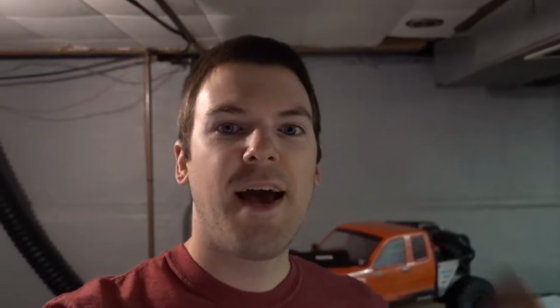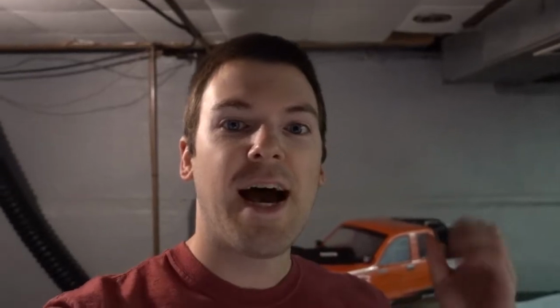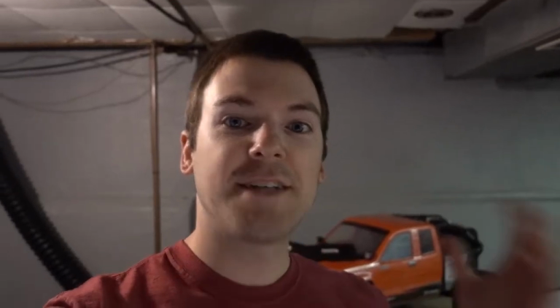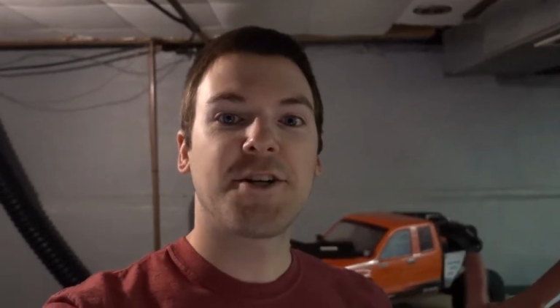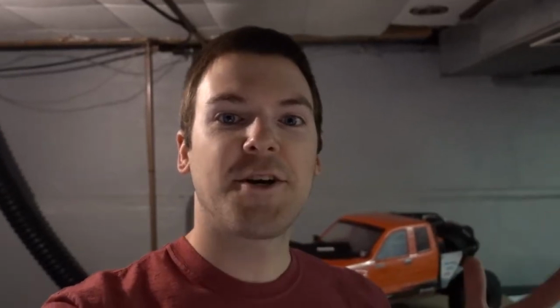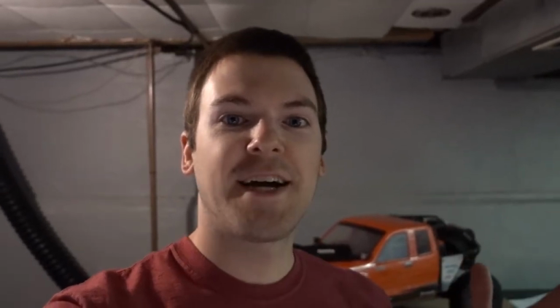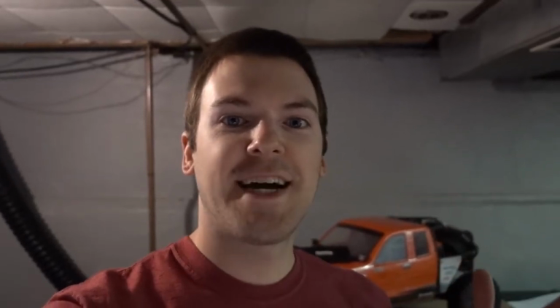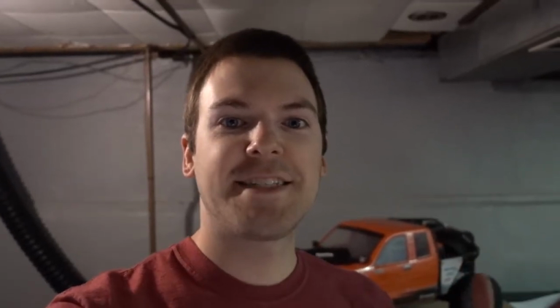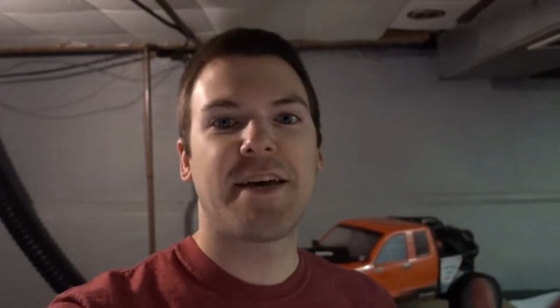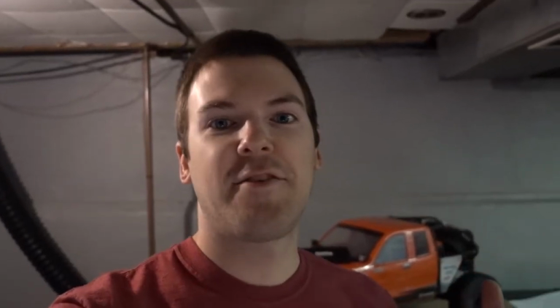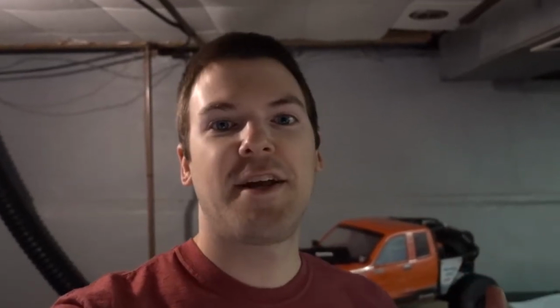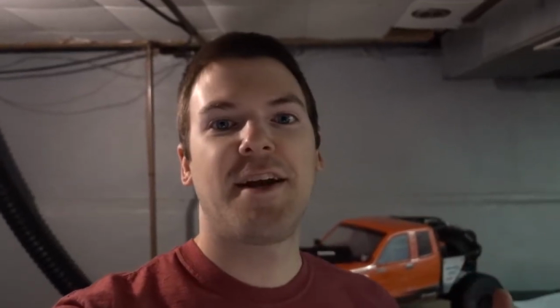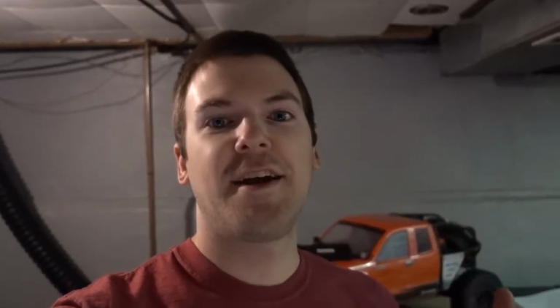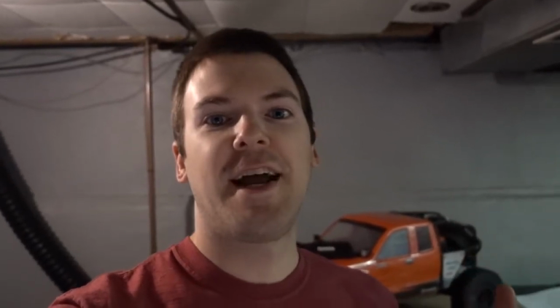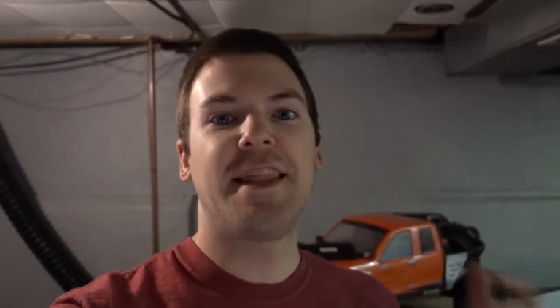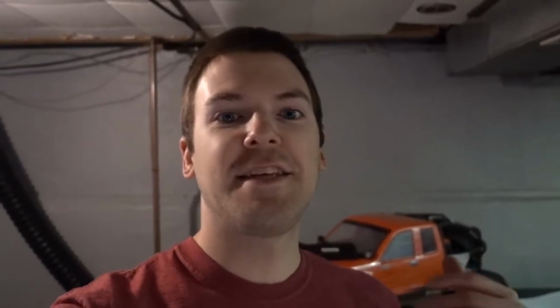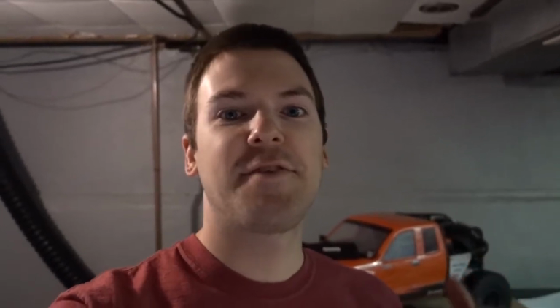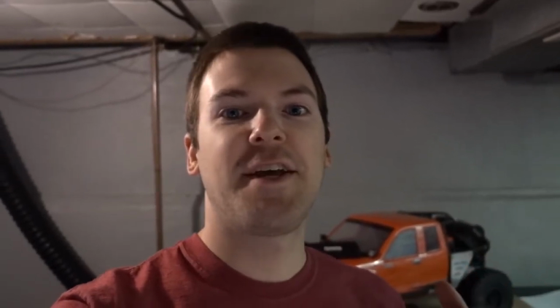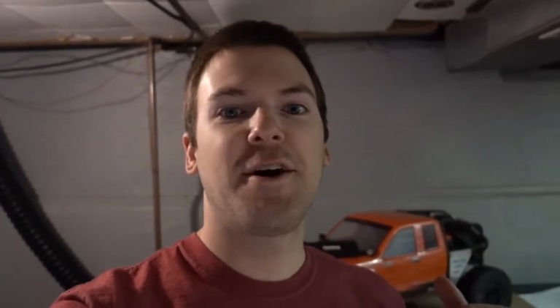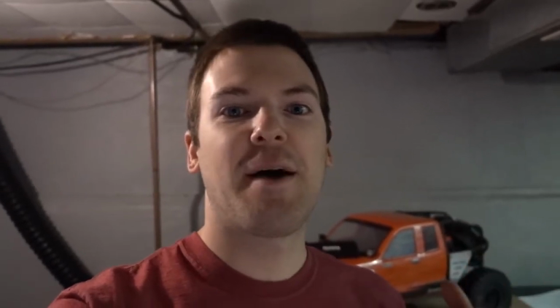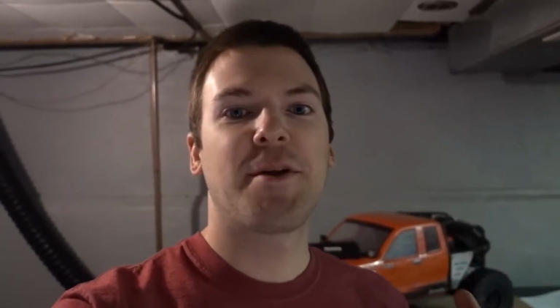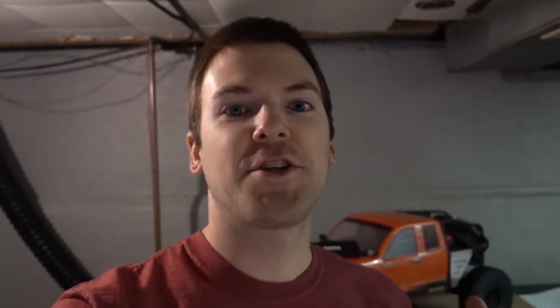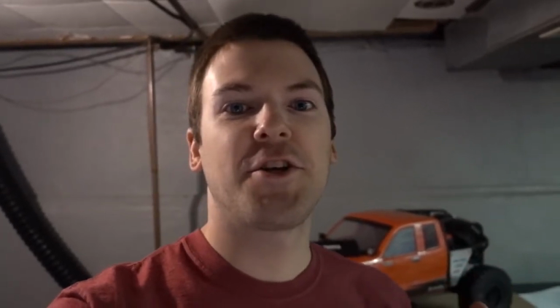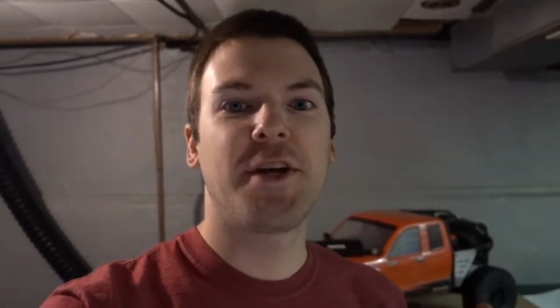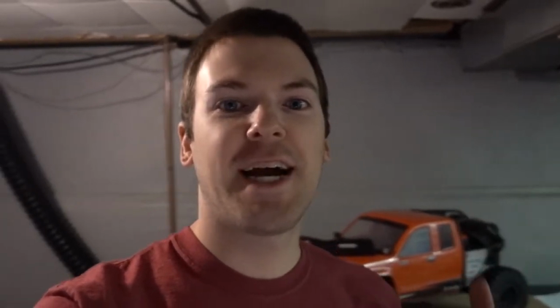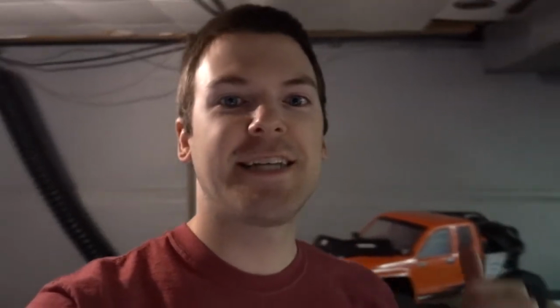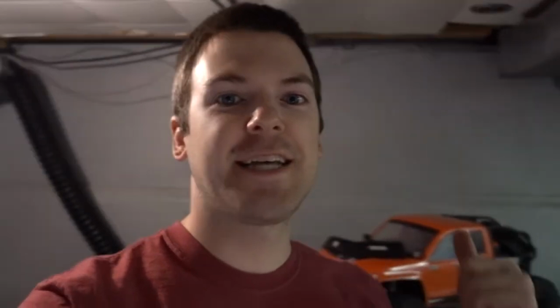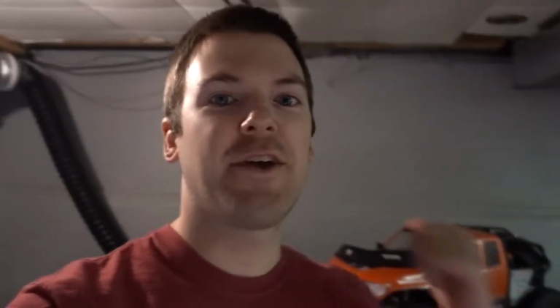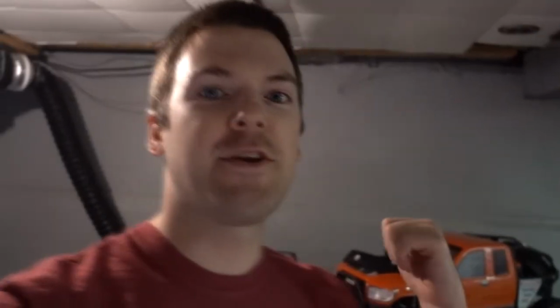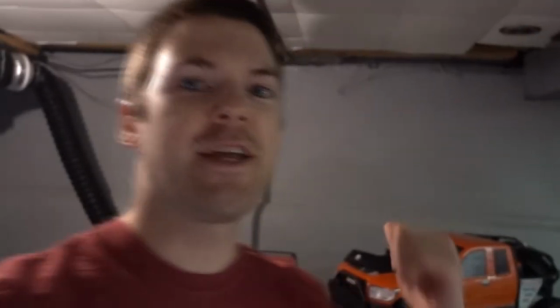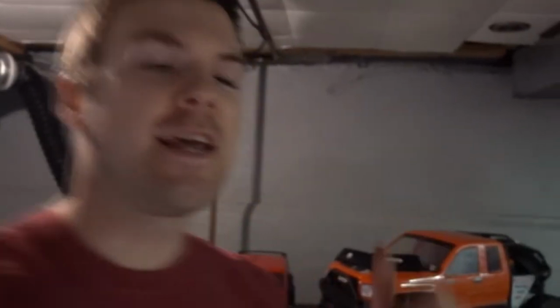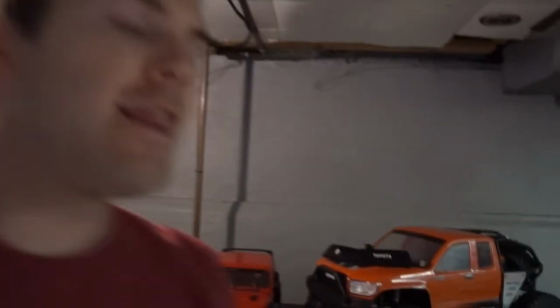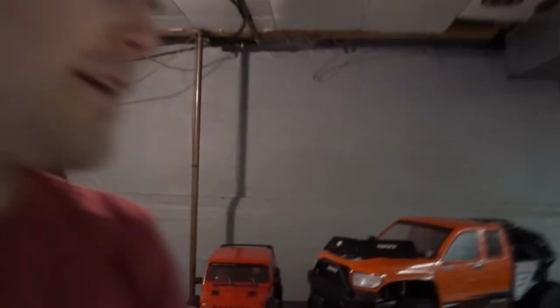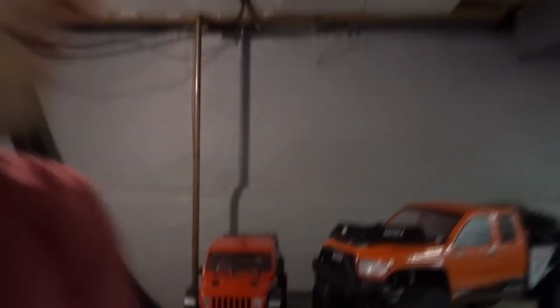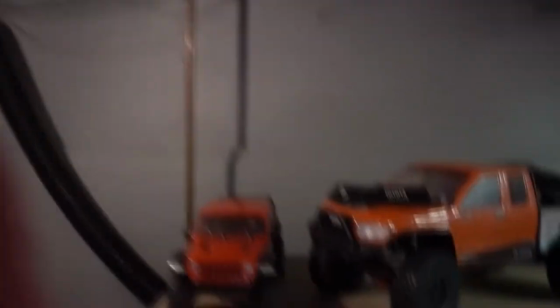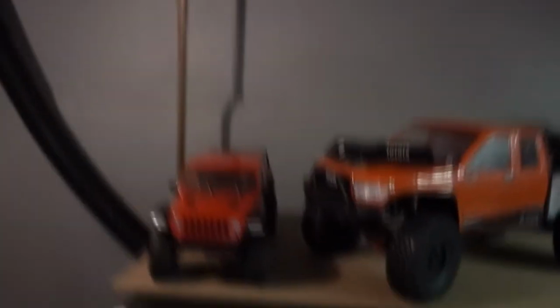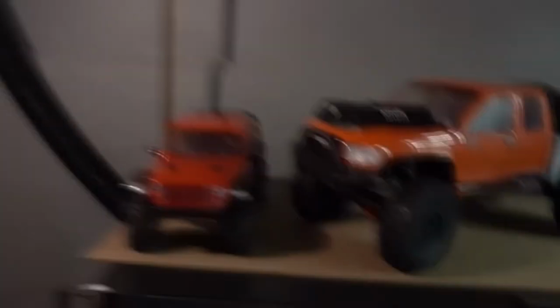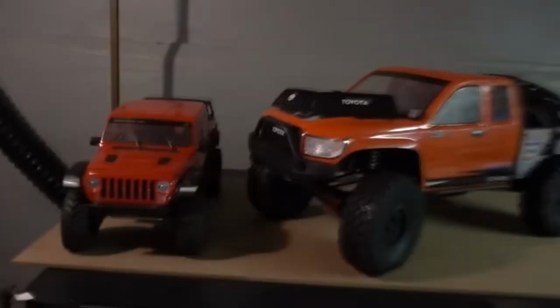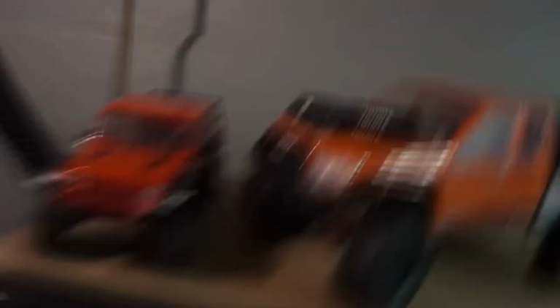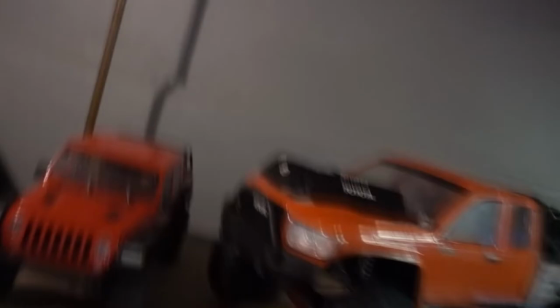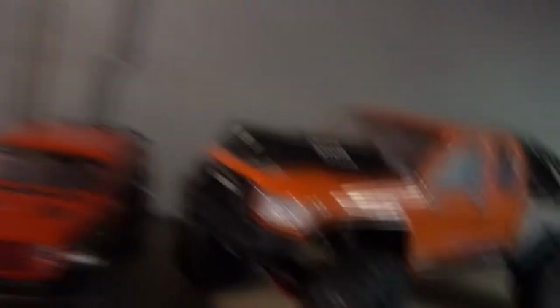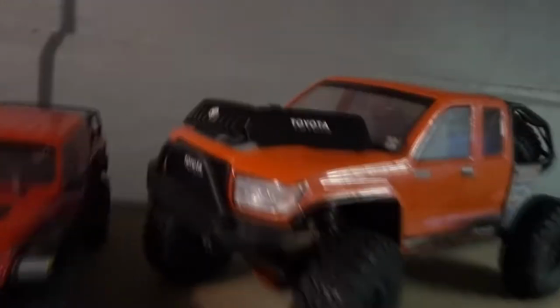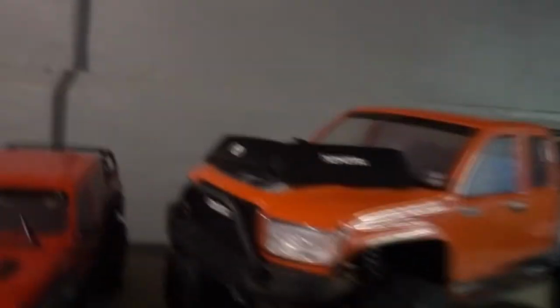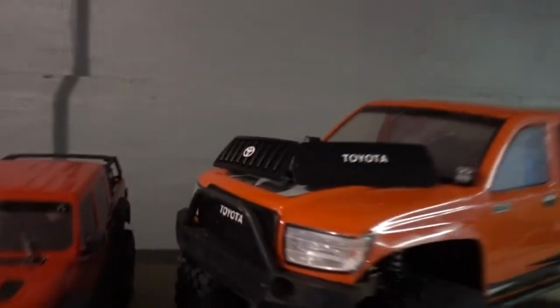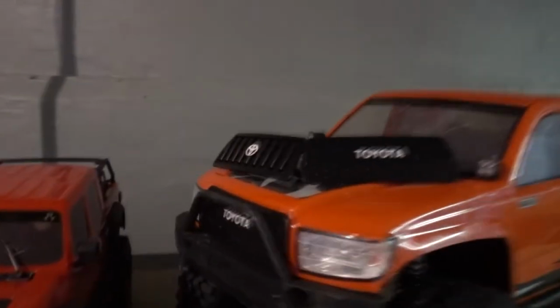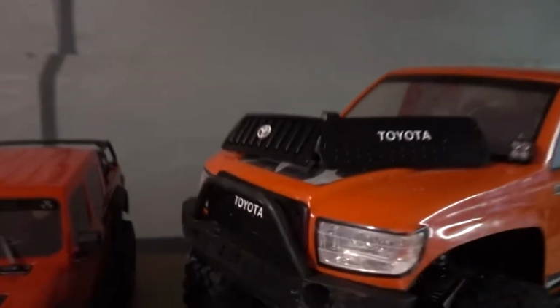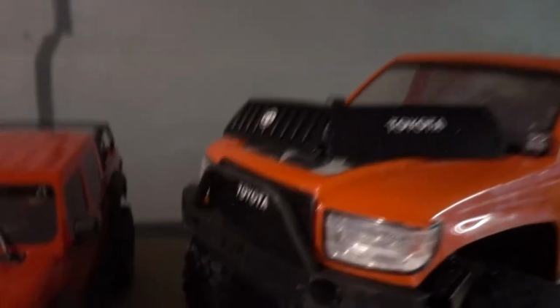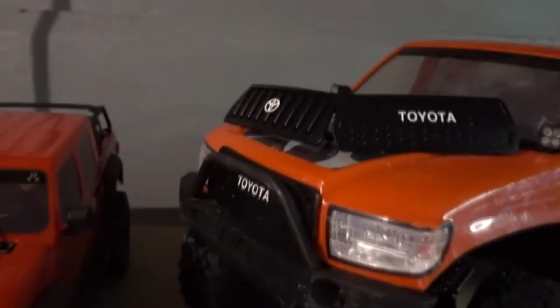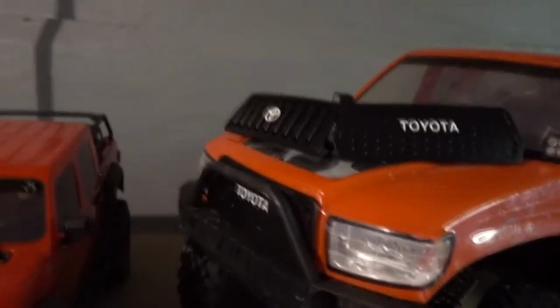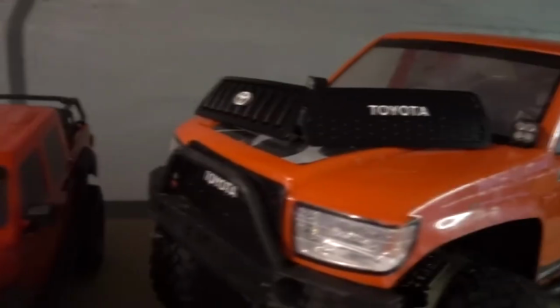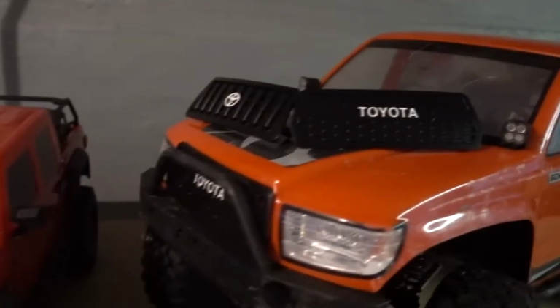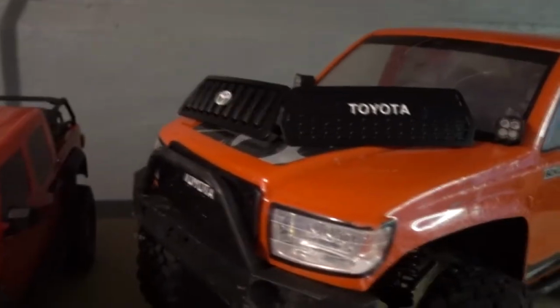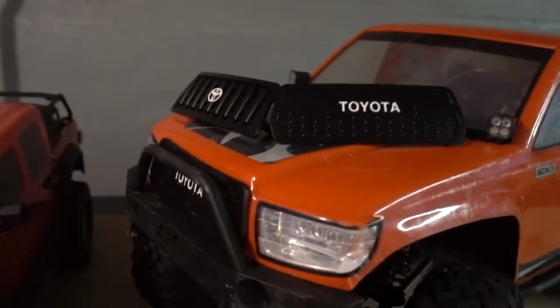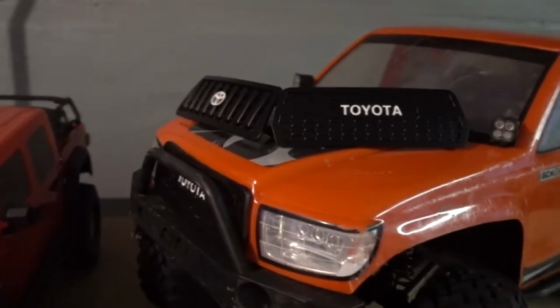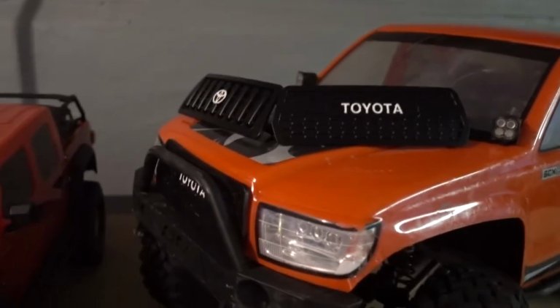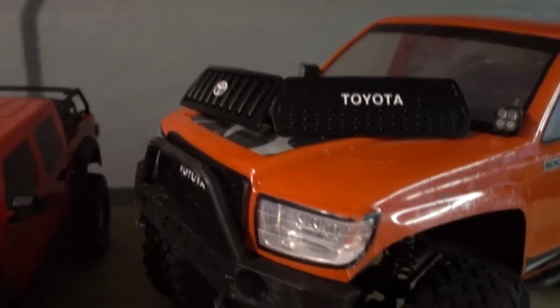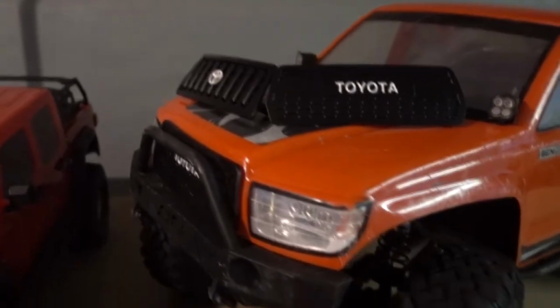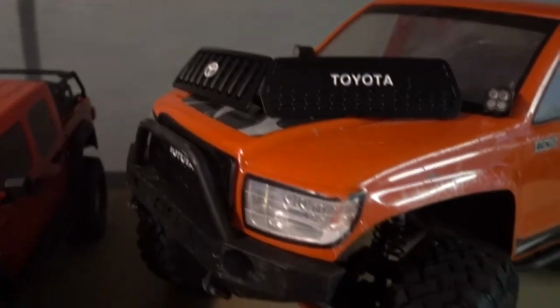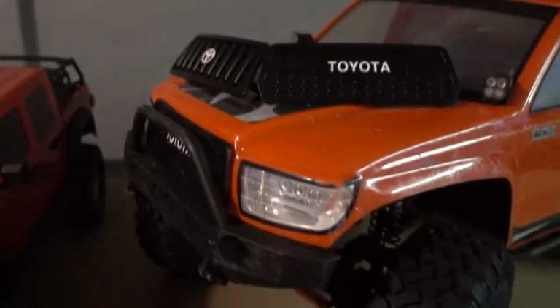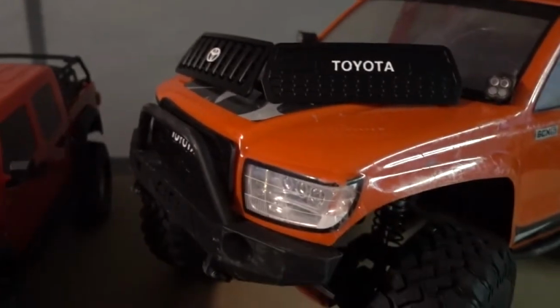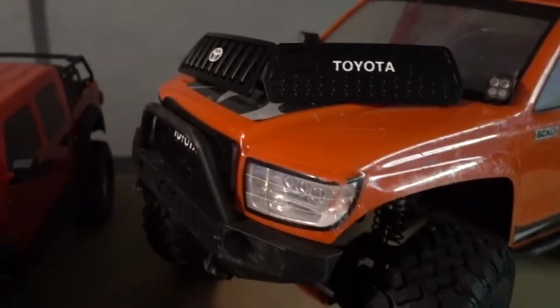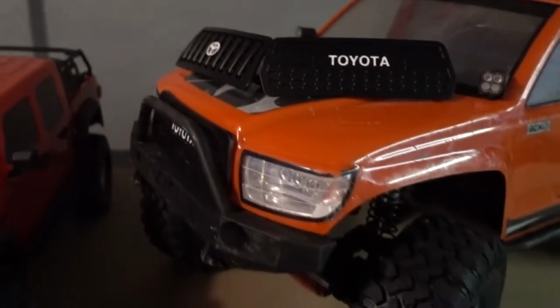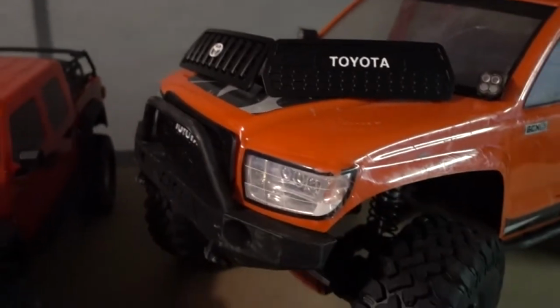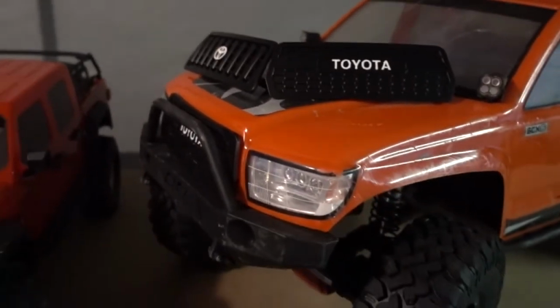How's it going guys, Kevin here and in this video I'm going to show you guys how you can get these awesome grills and how to install them on your honcho.